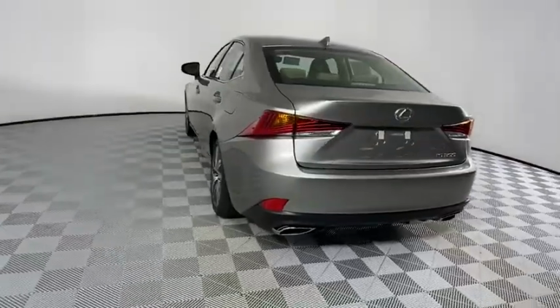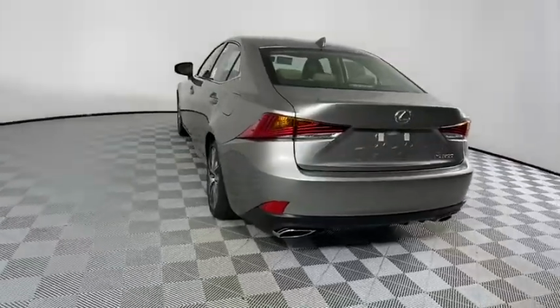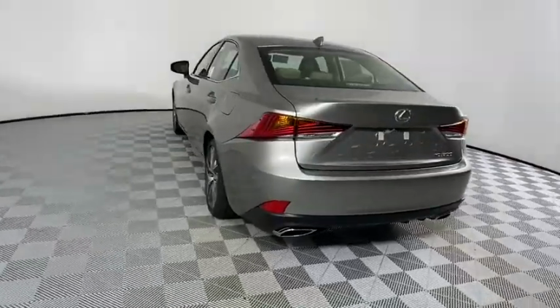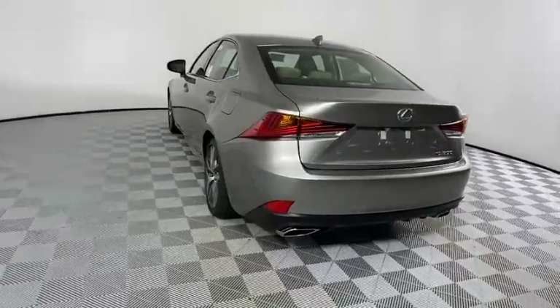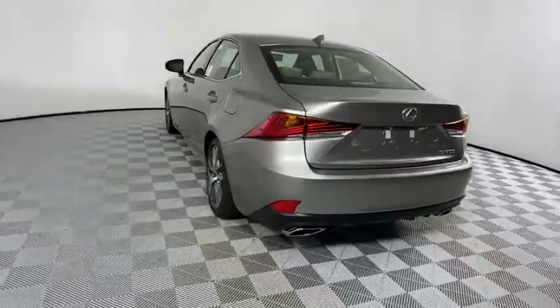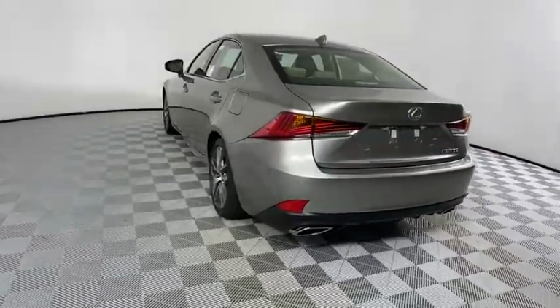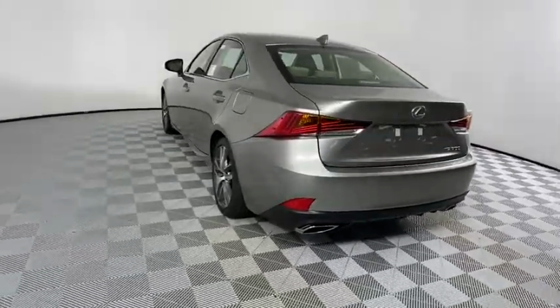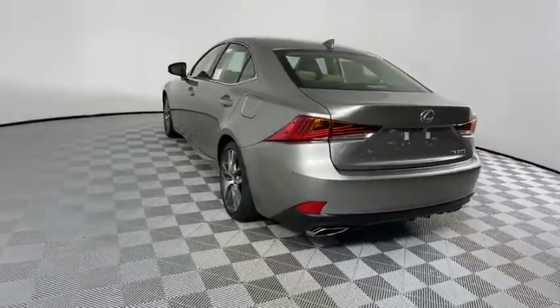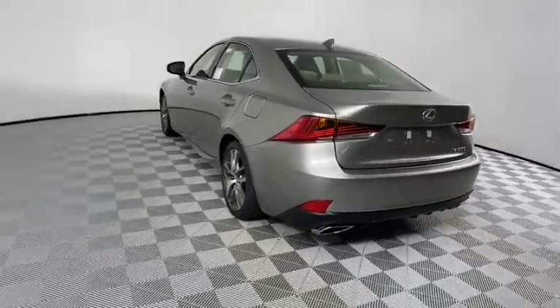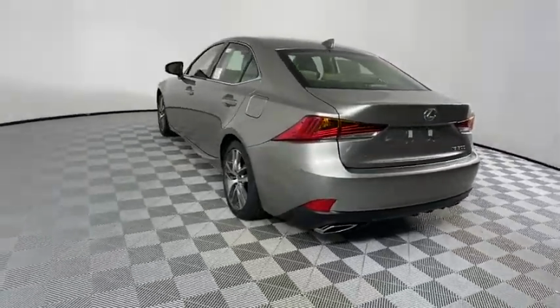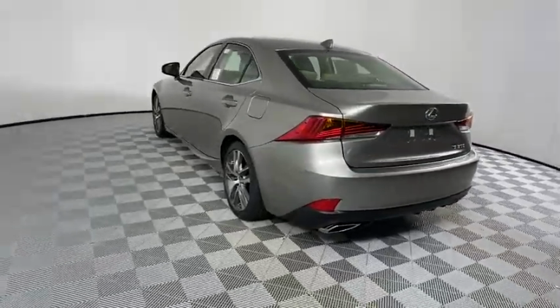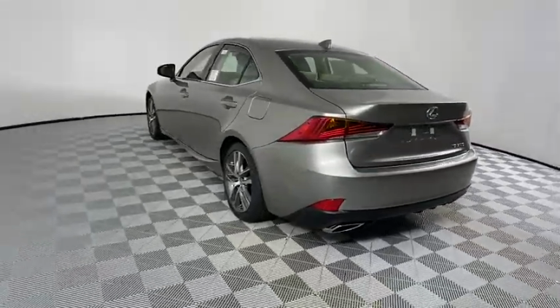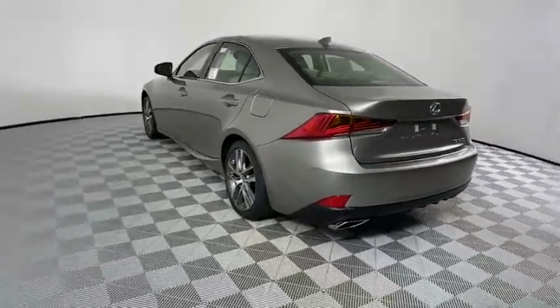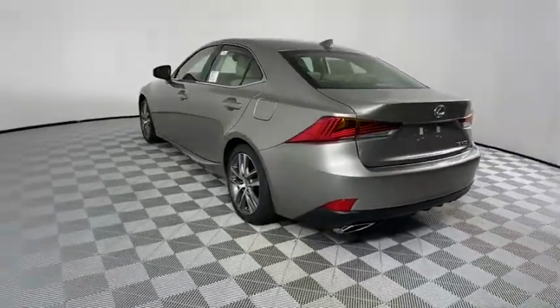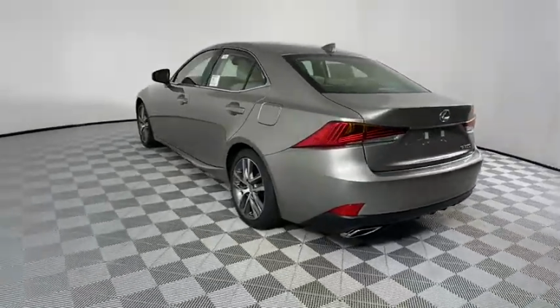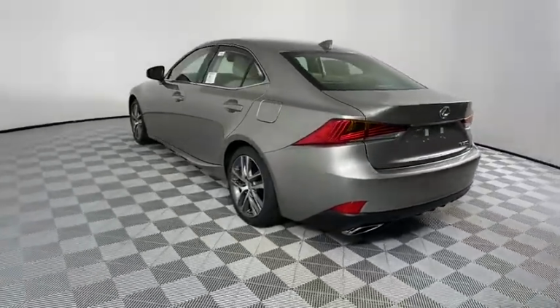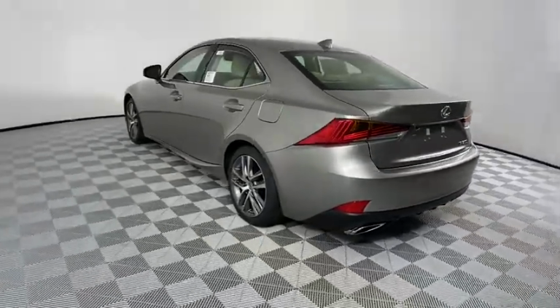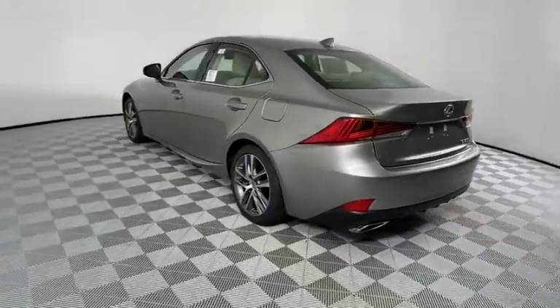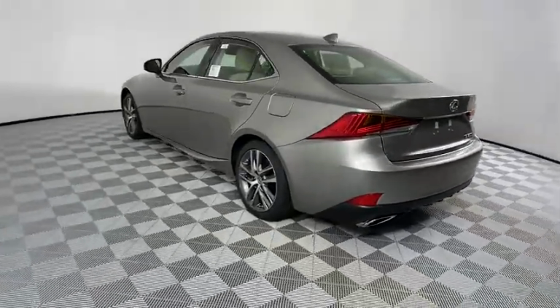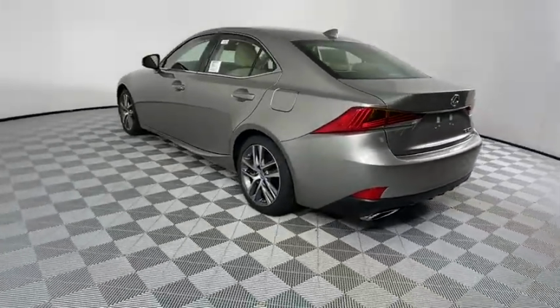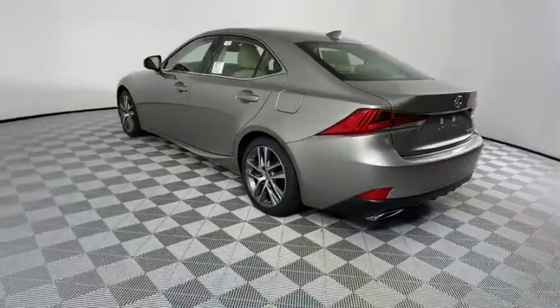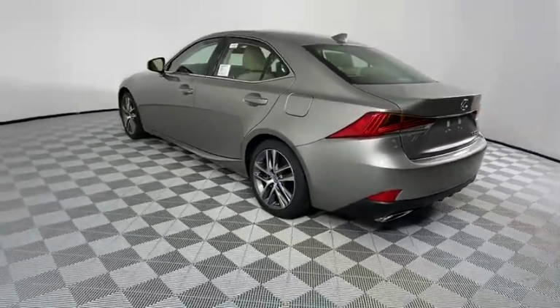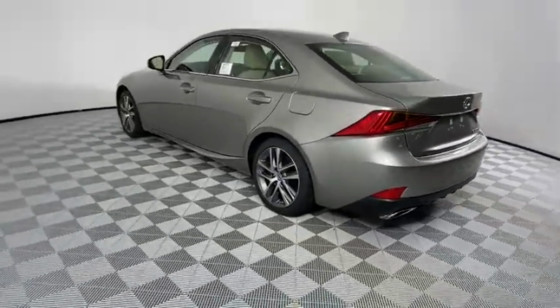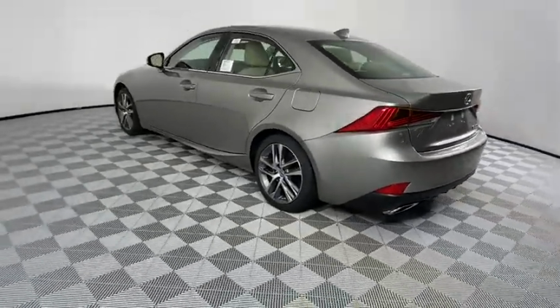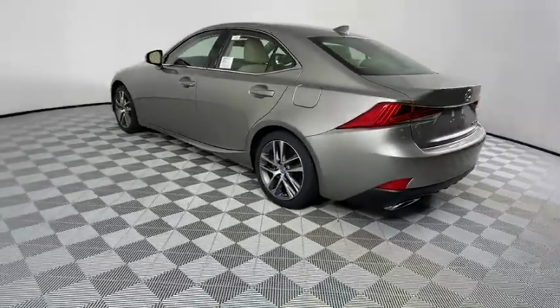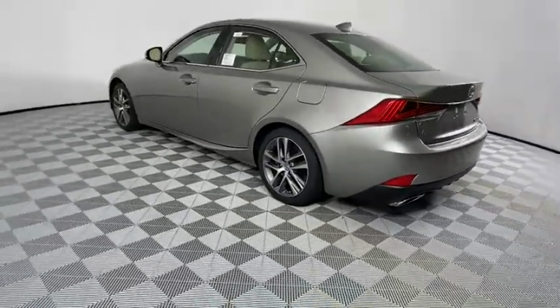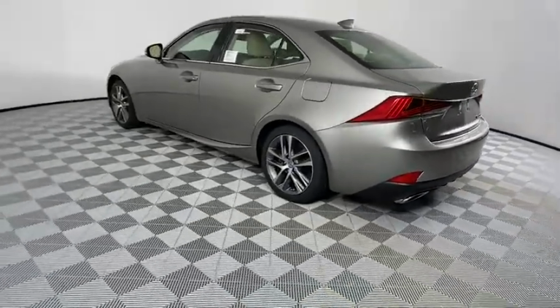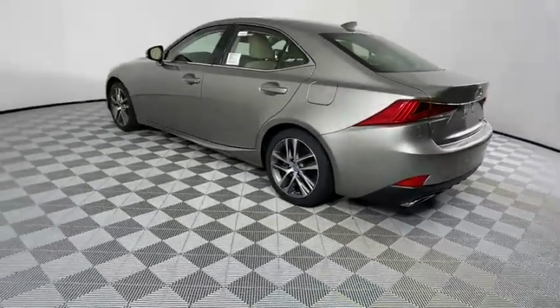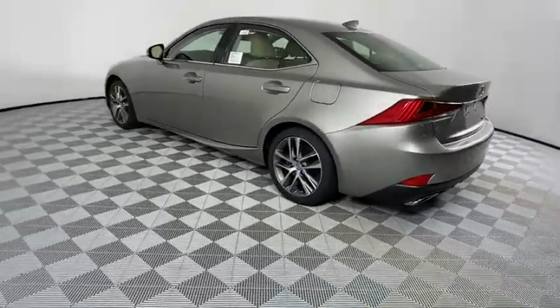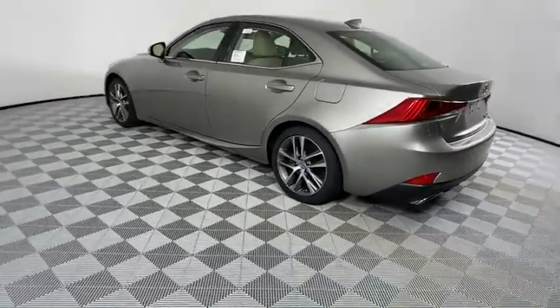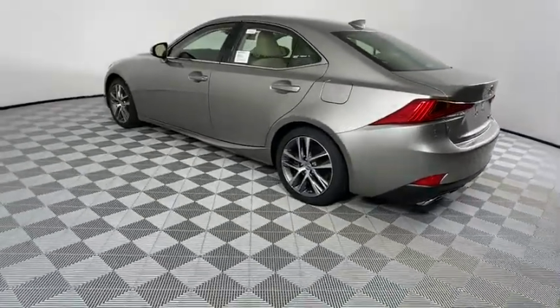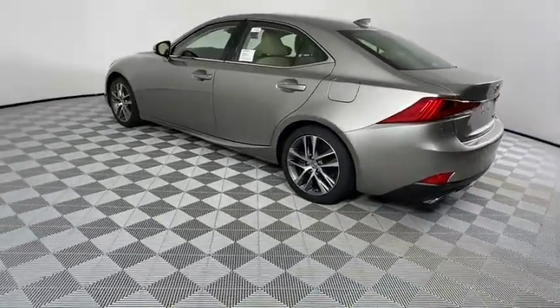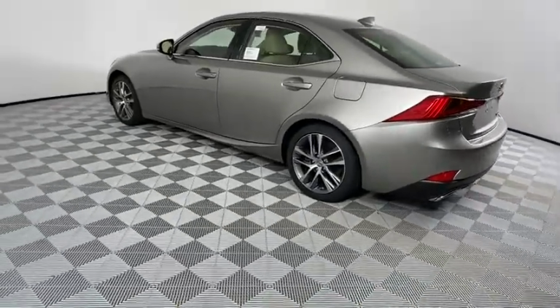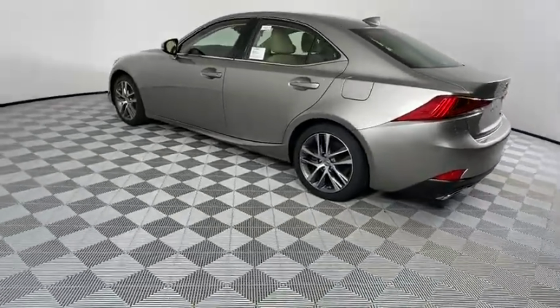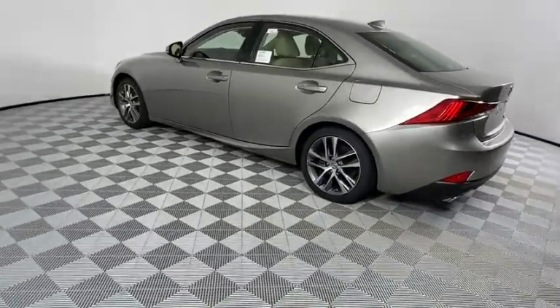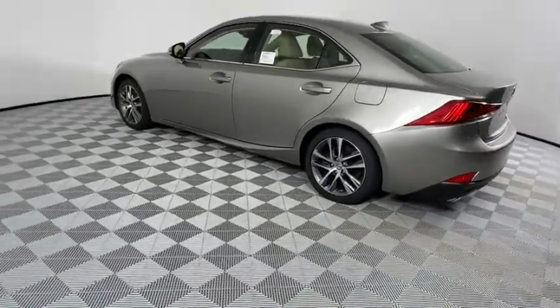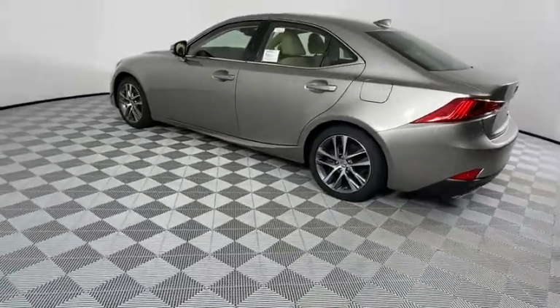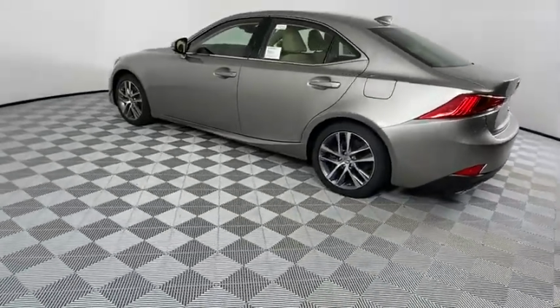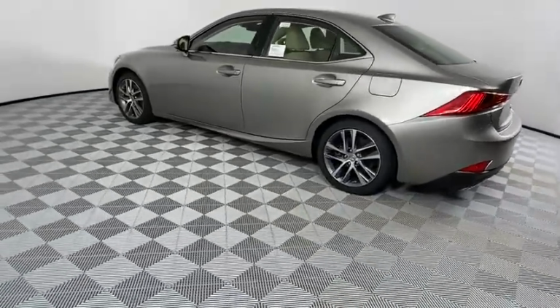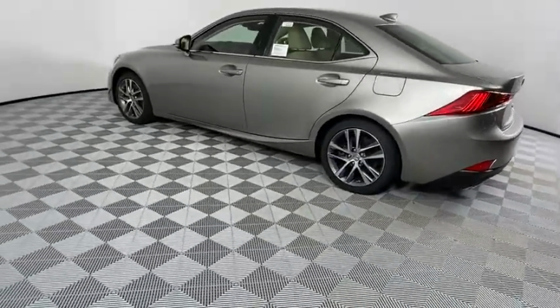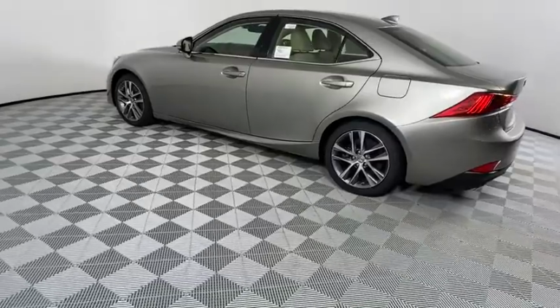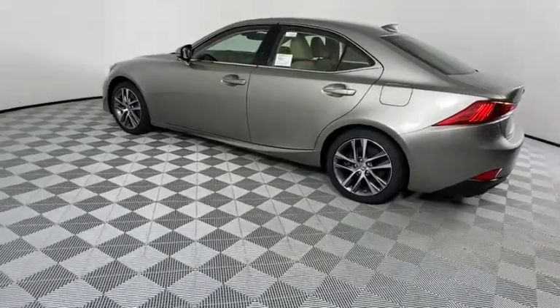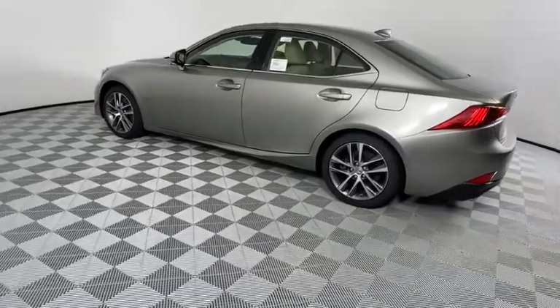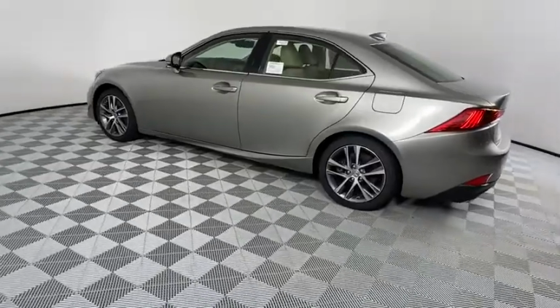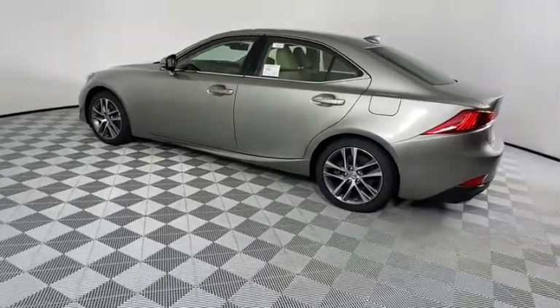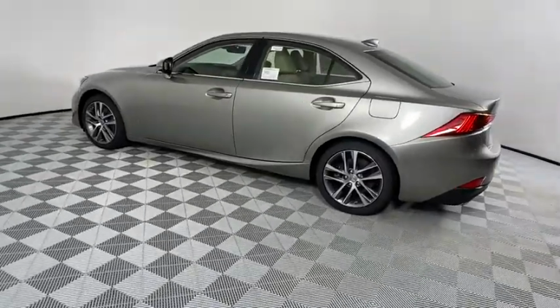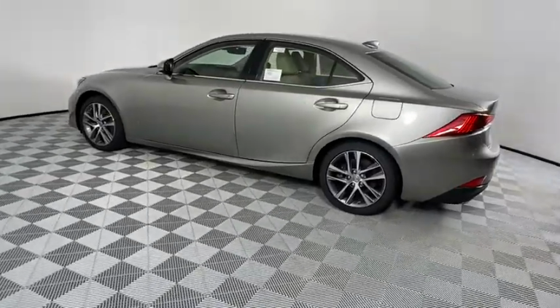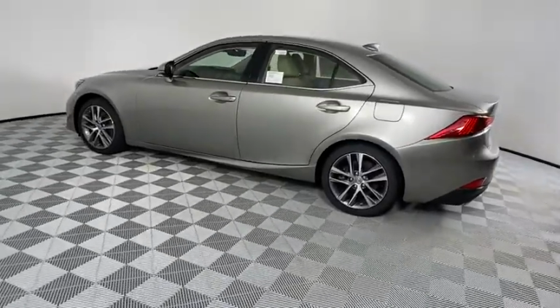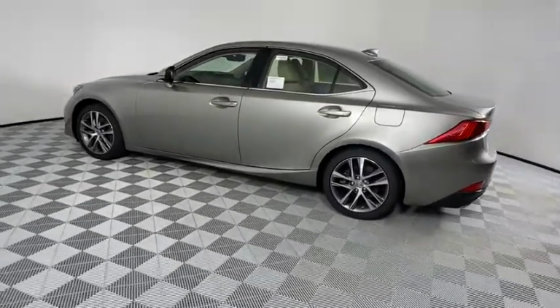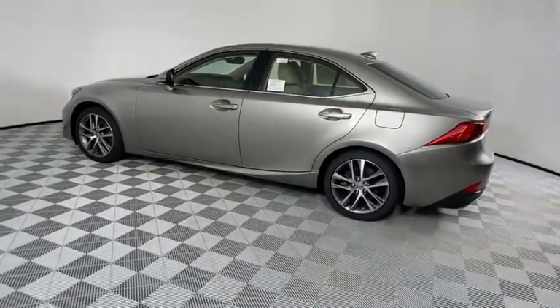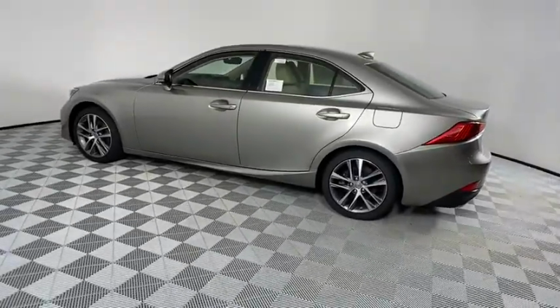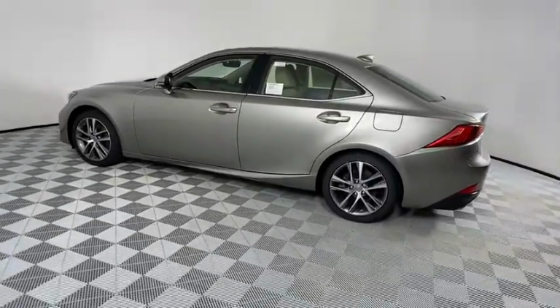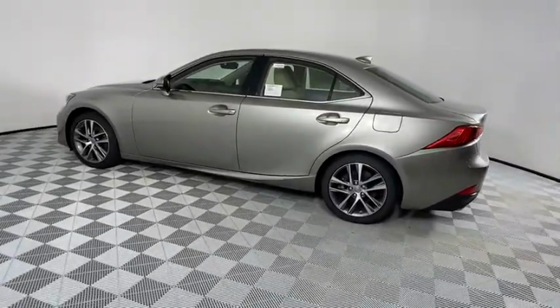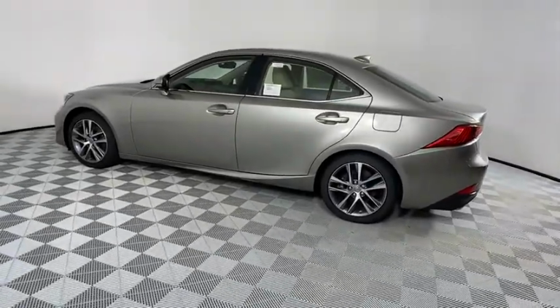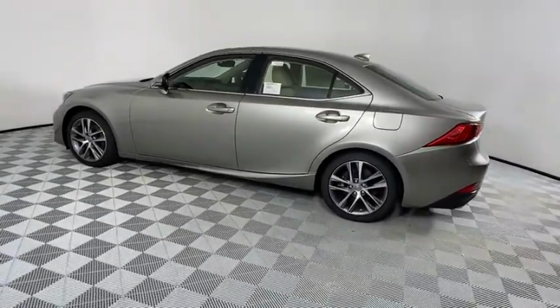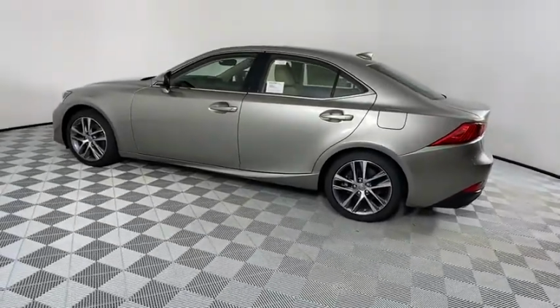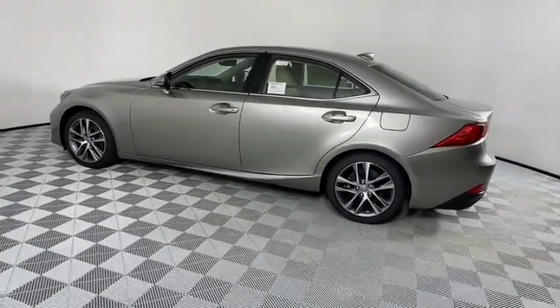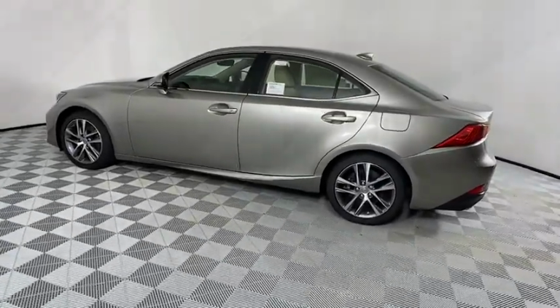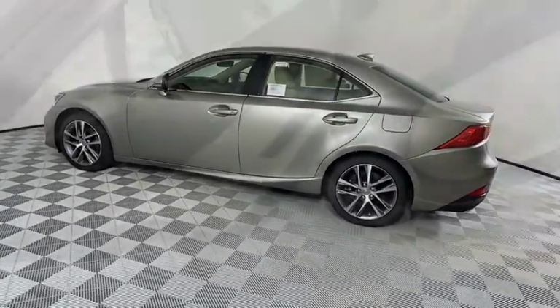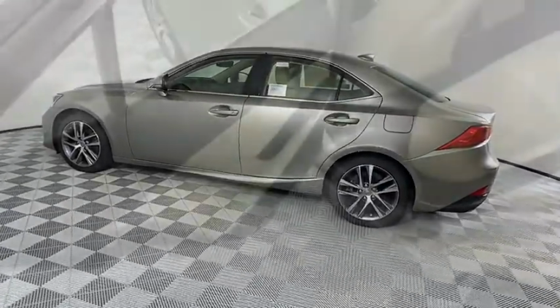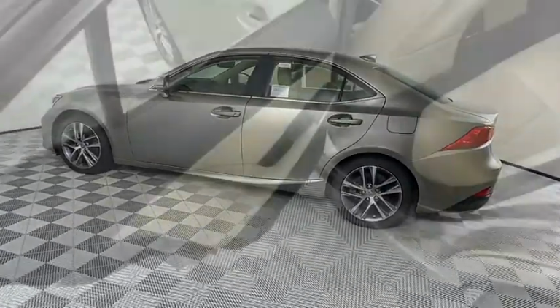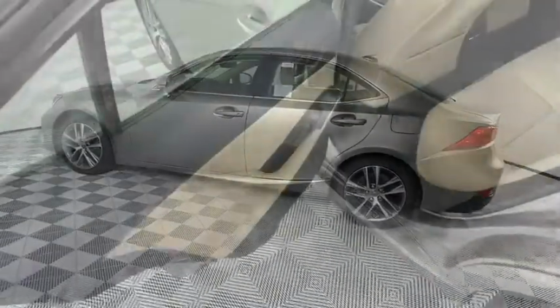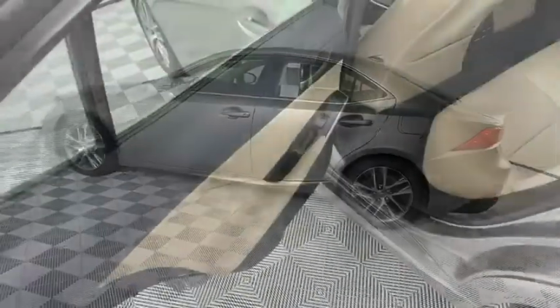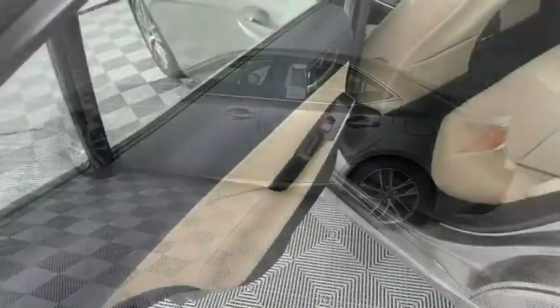Auto dimming rear view mirror, four wheel disc brakes, floor mats, keyless start, aluminum wheels, cruise control, climate control.